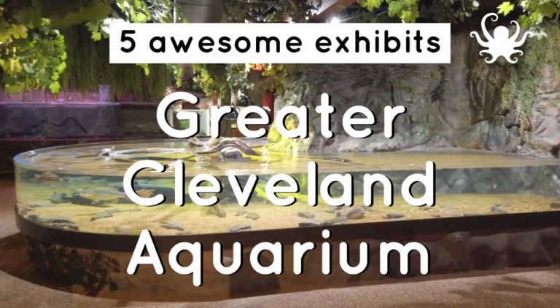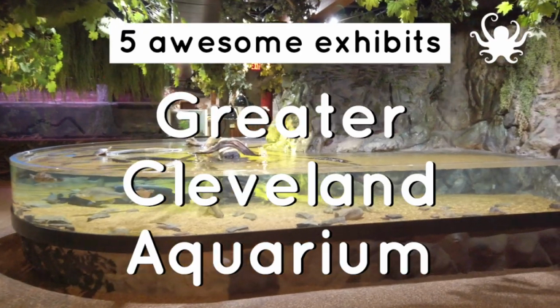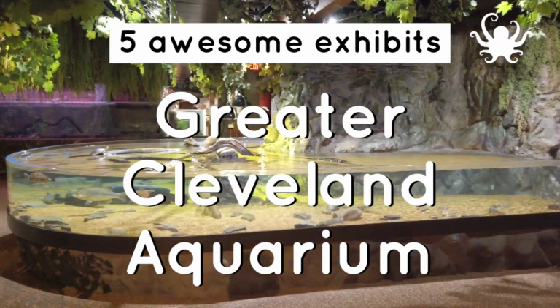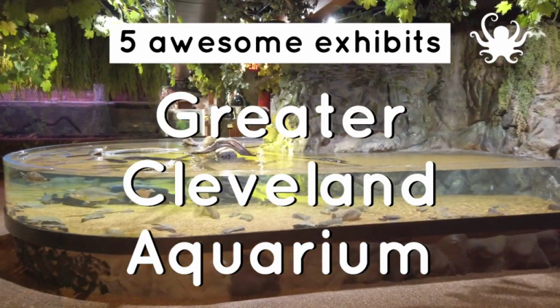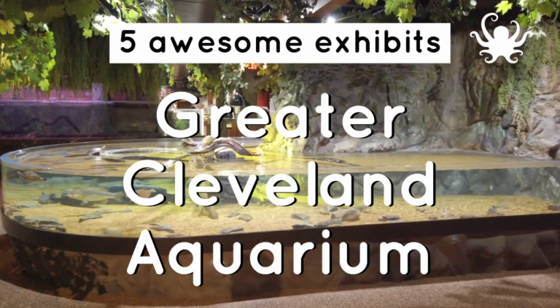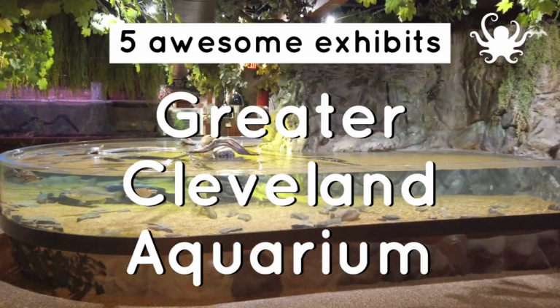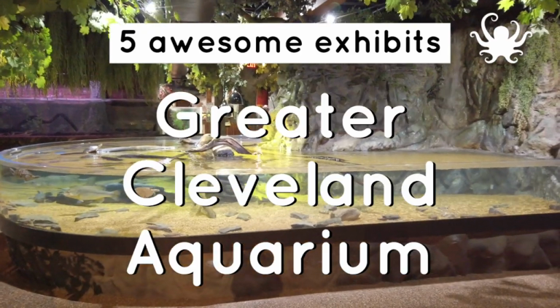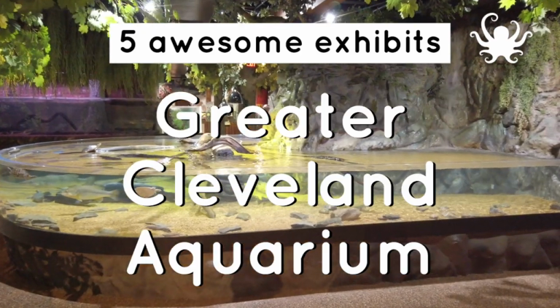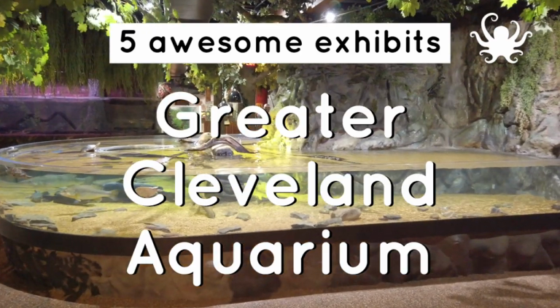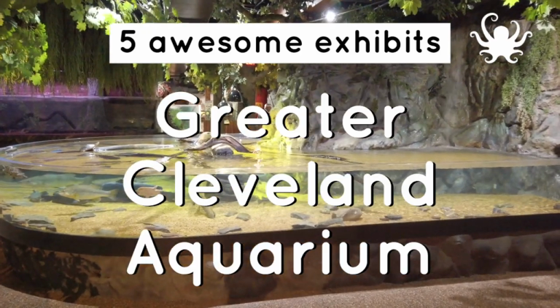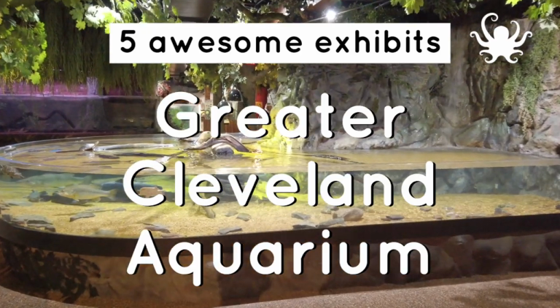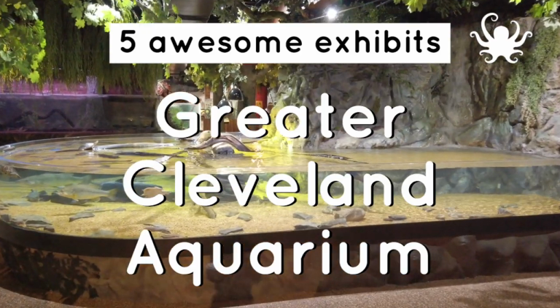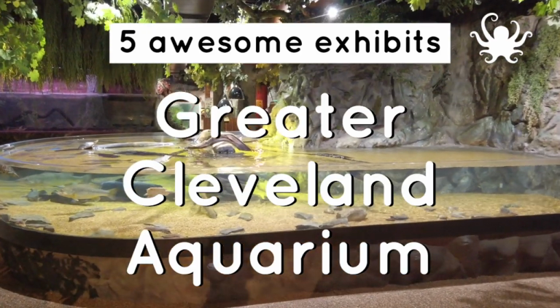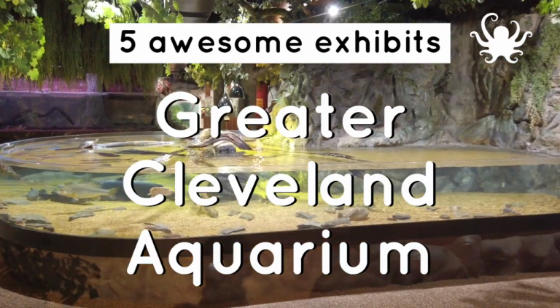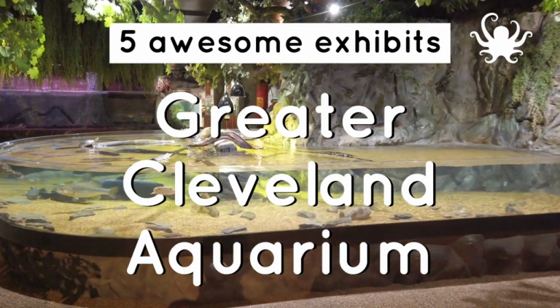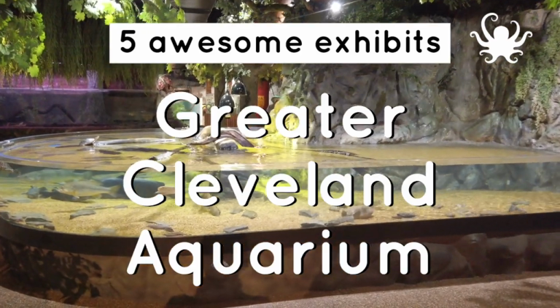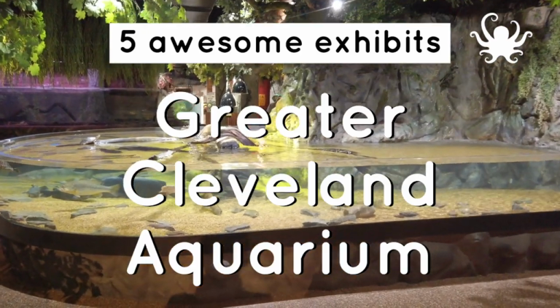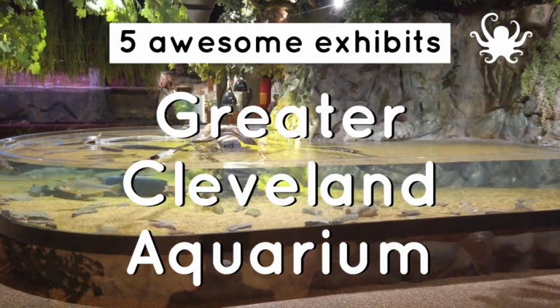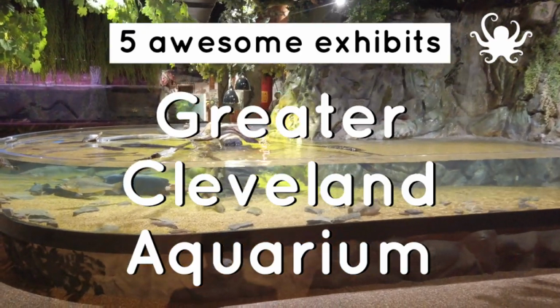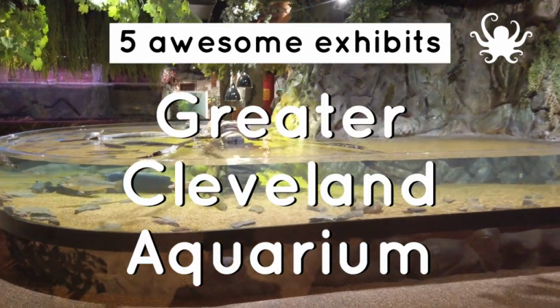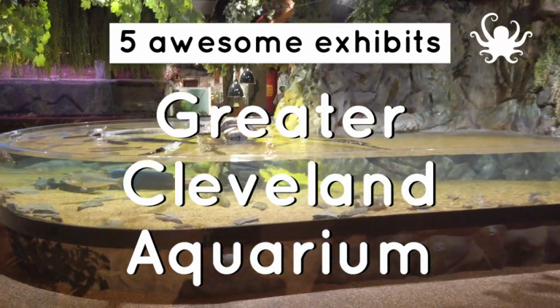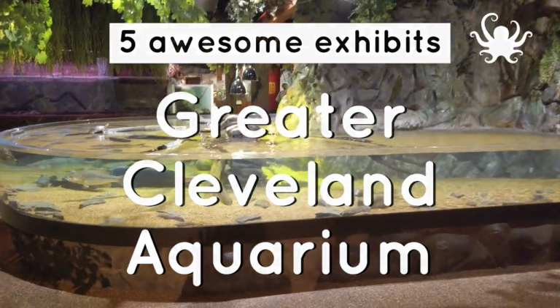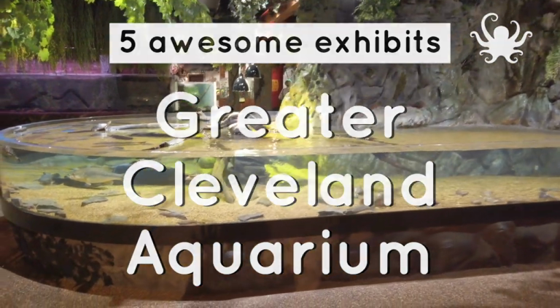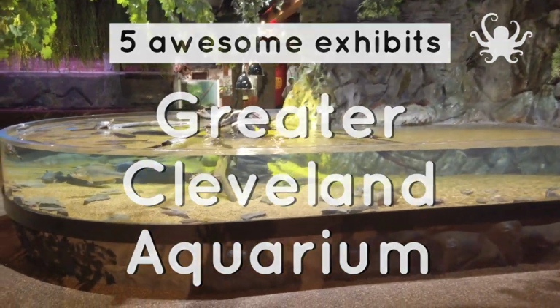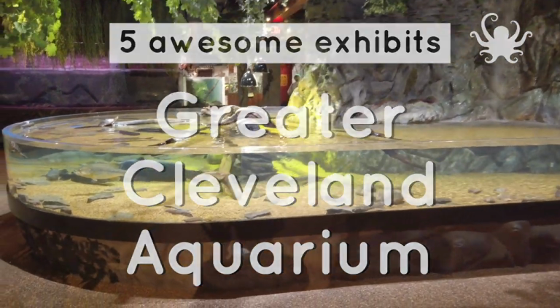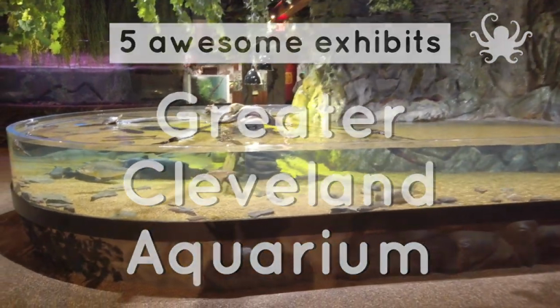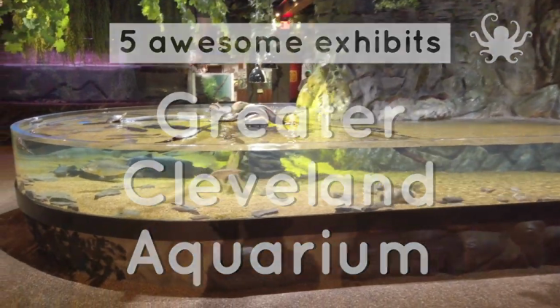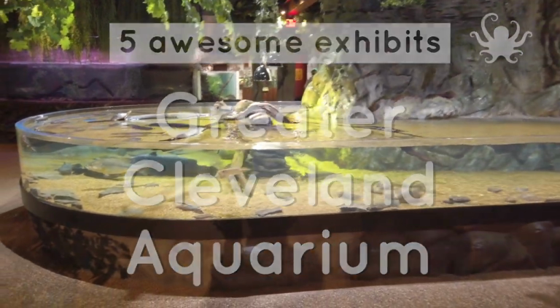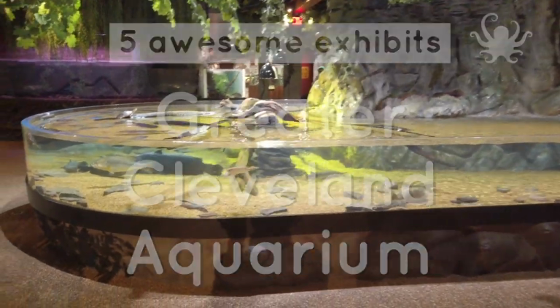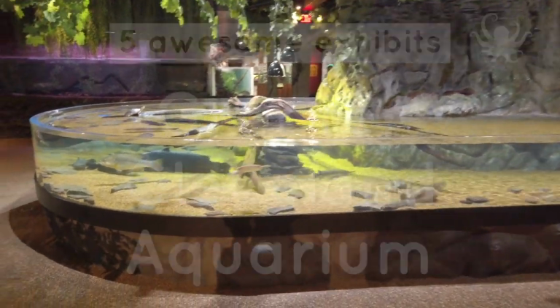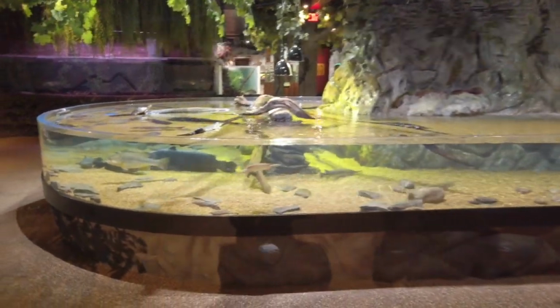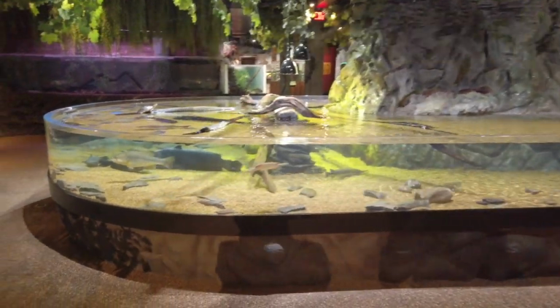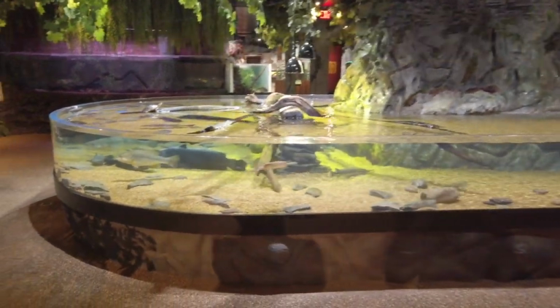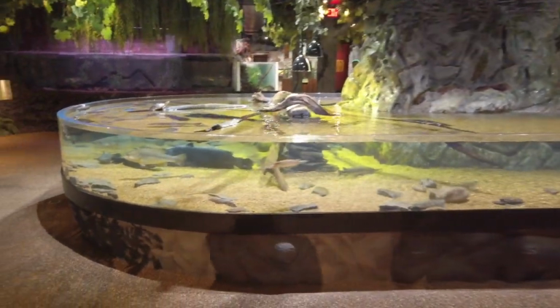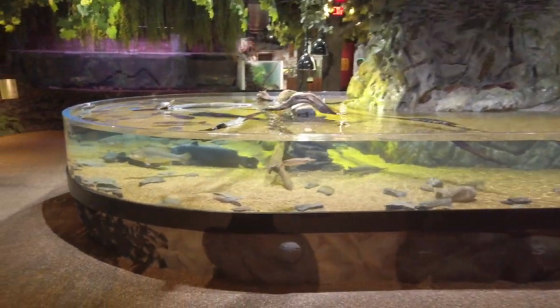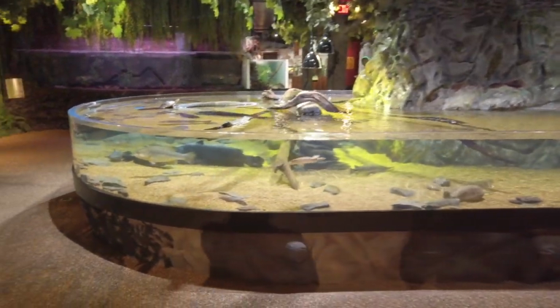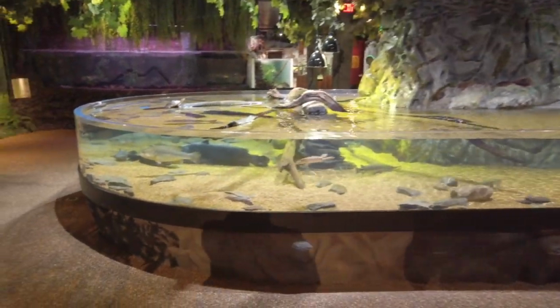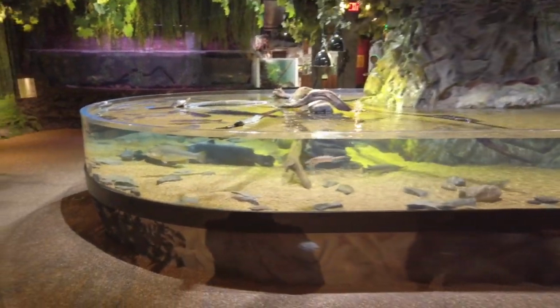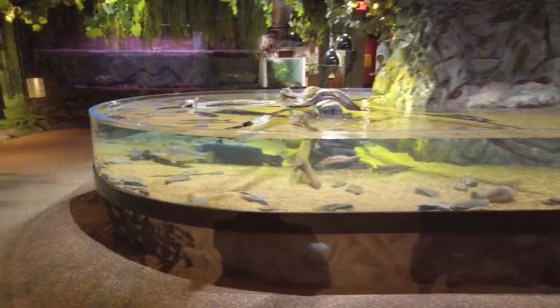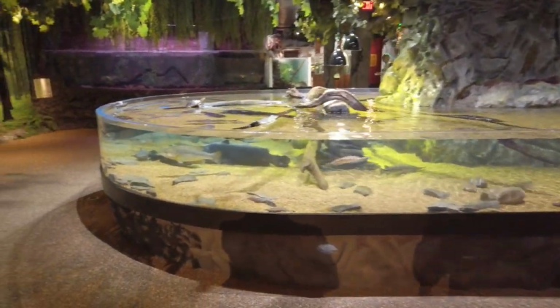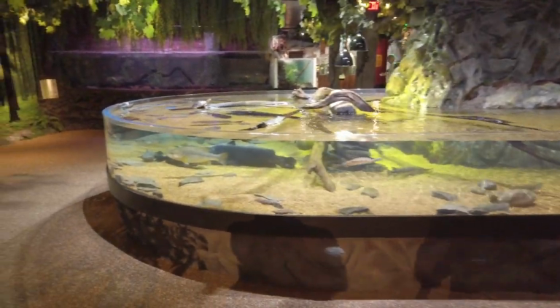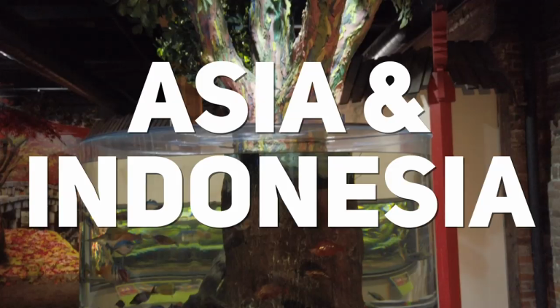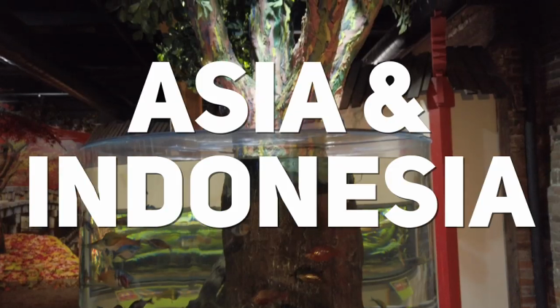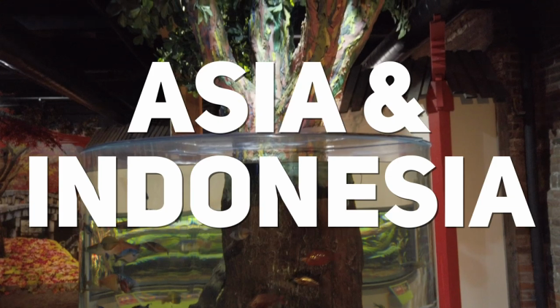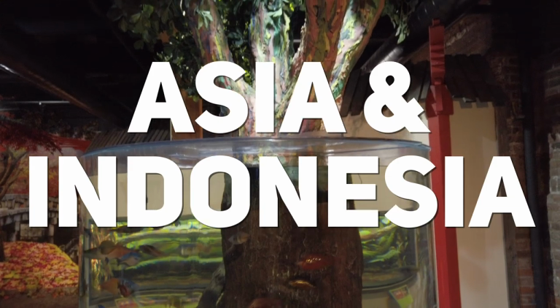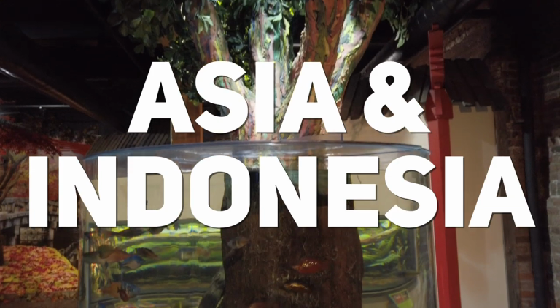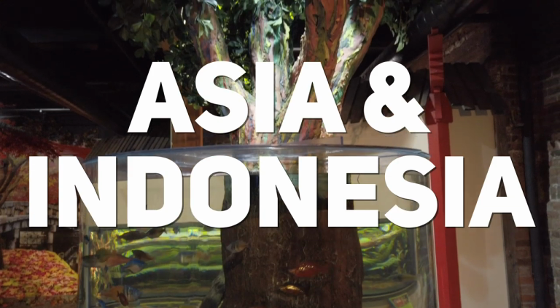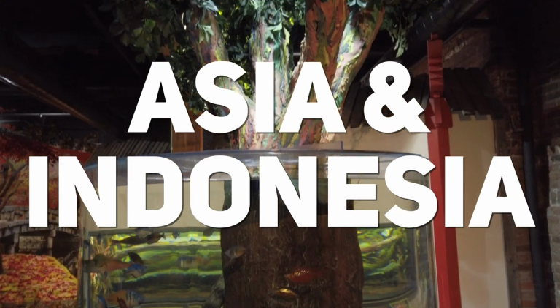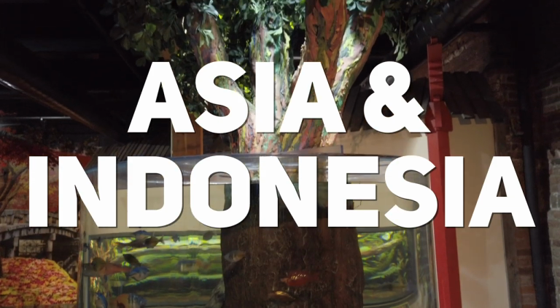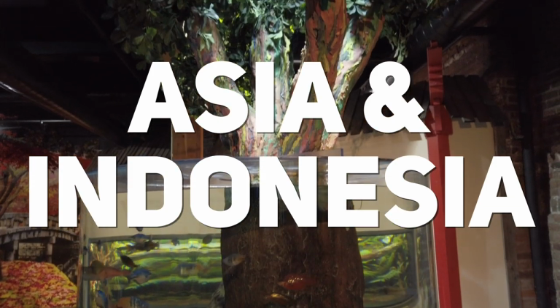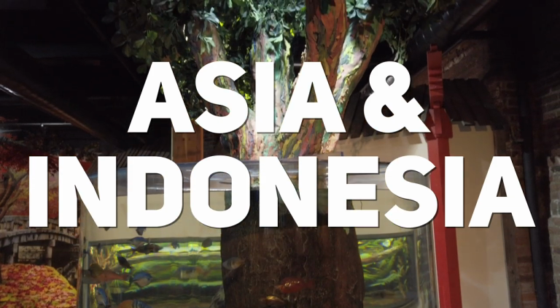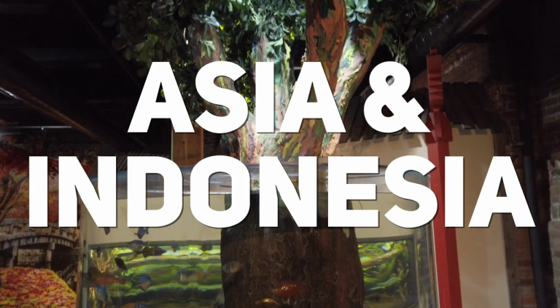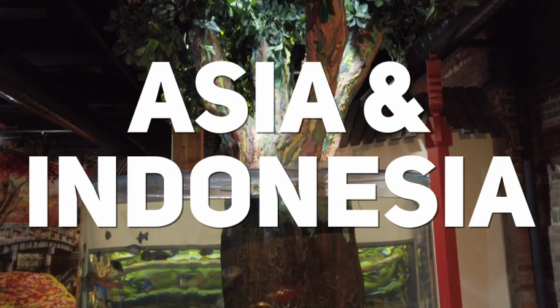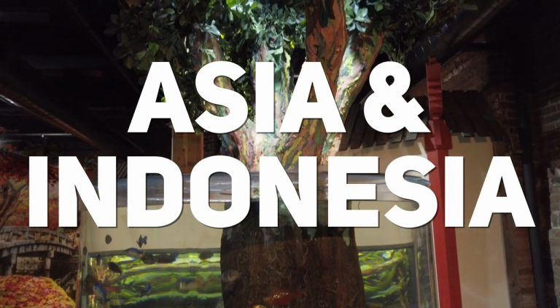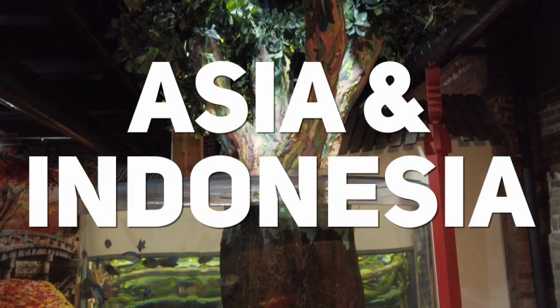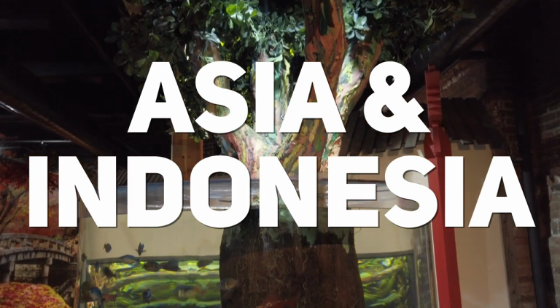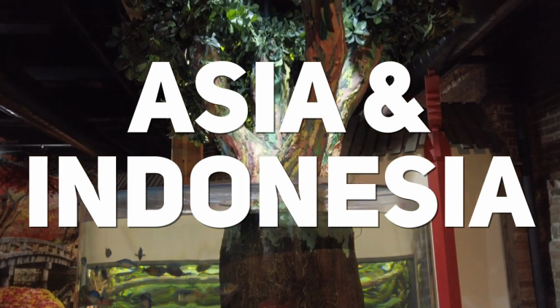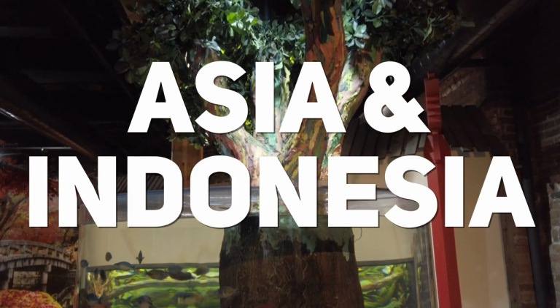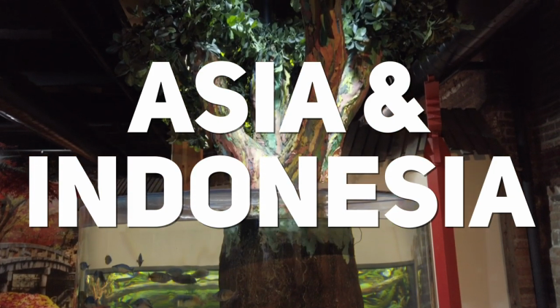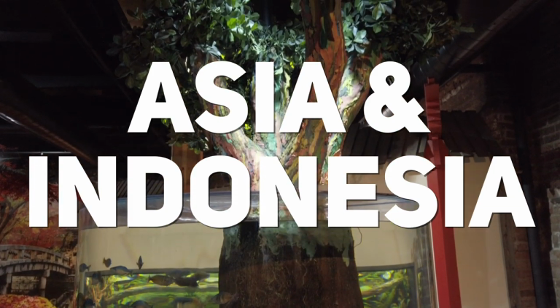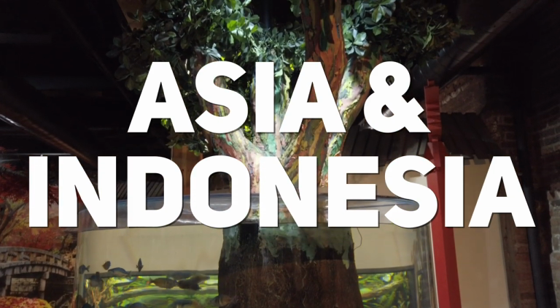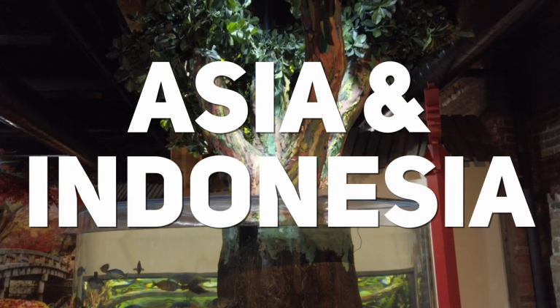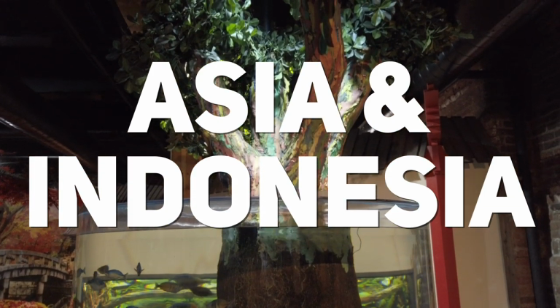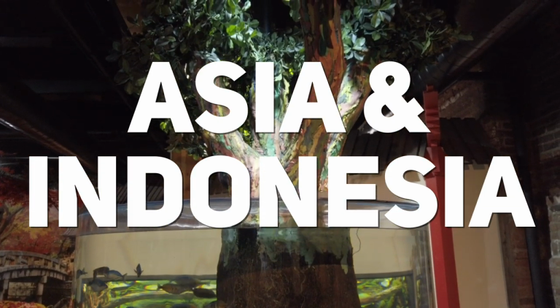Let's take a look at the Greater Cleveland Aquarium and five exhibits you should make sure to see. We'll start with the Asia and Indonesia exhibit.